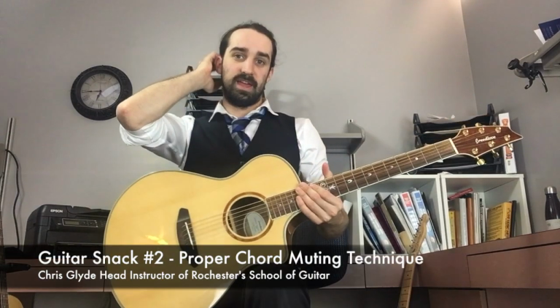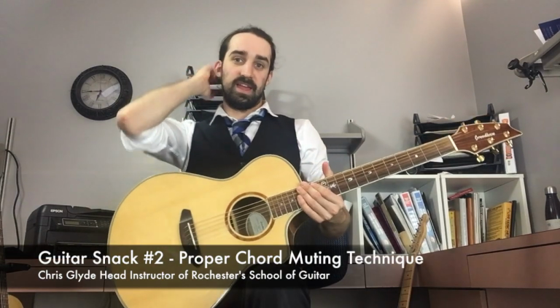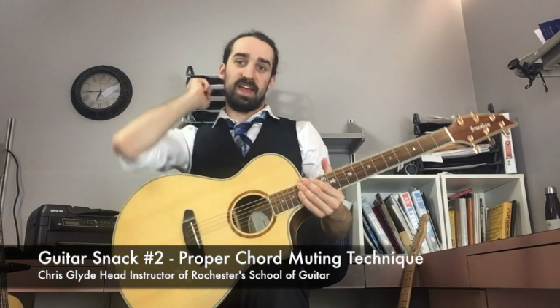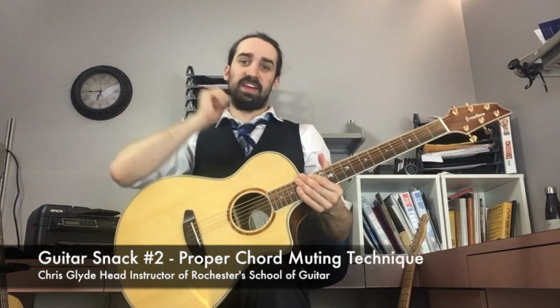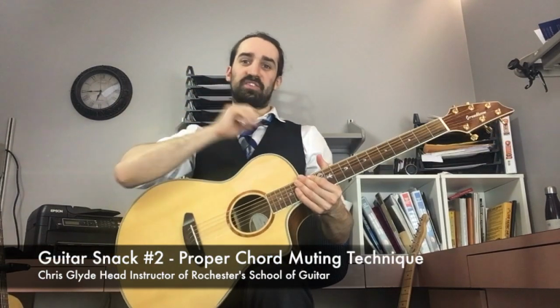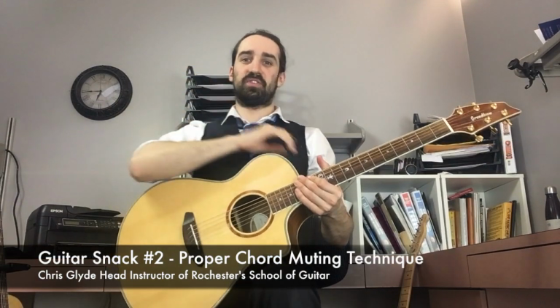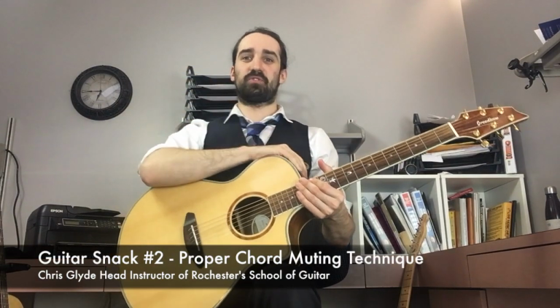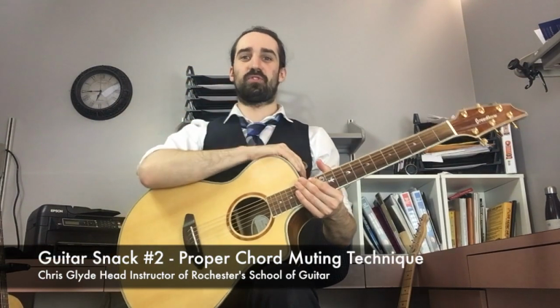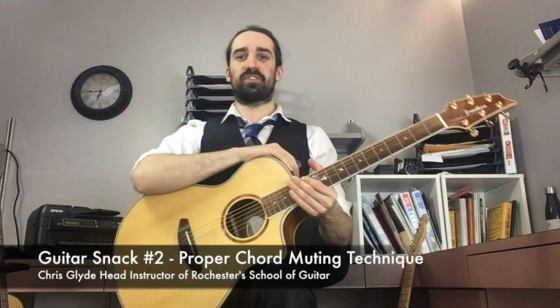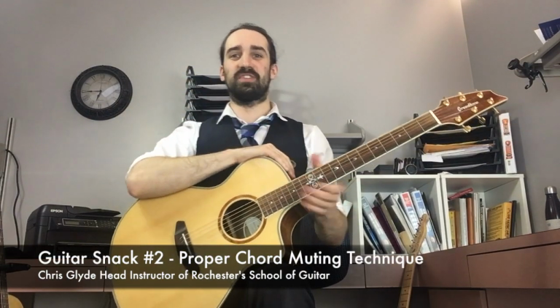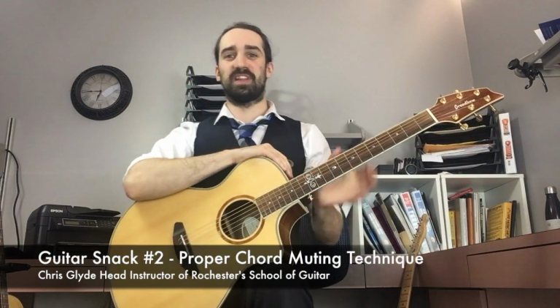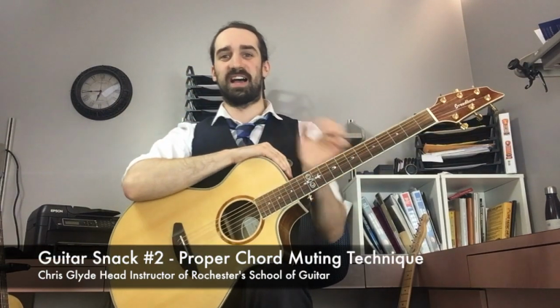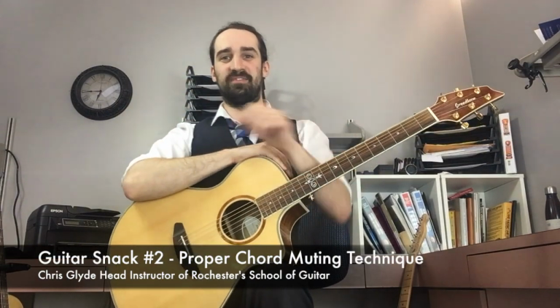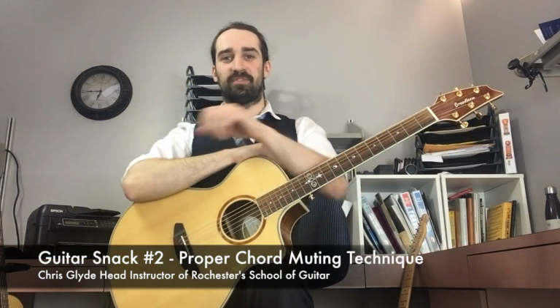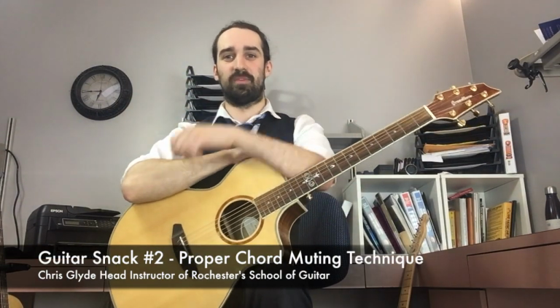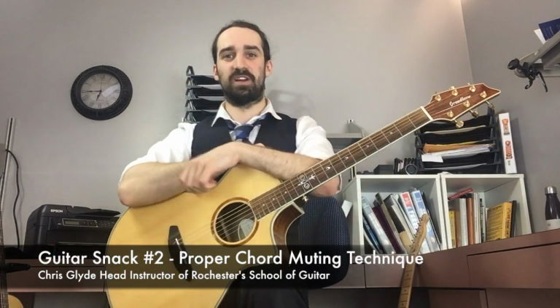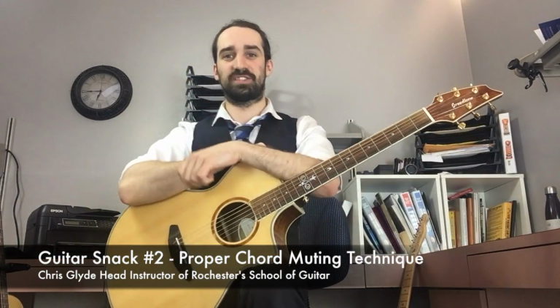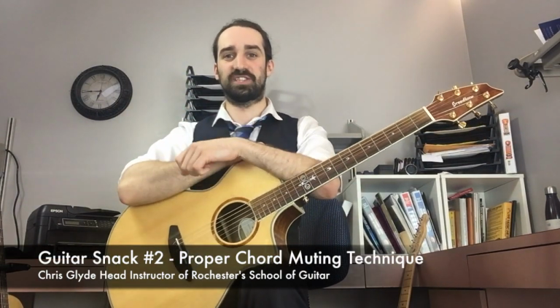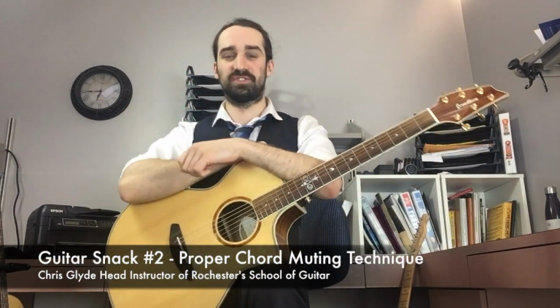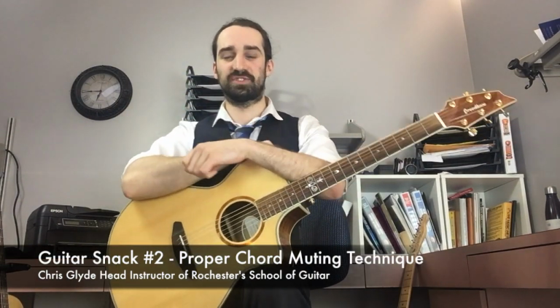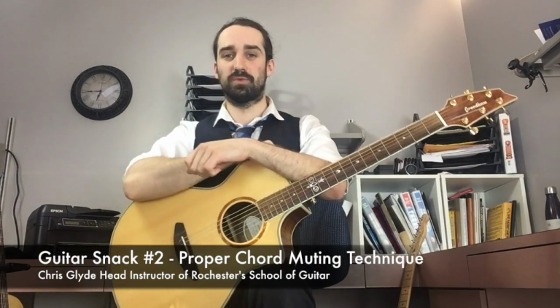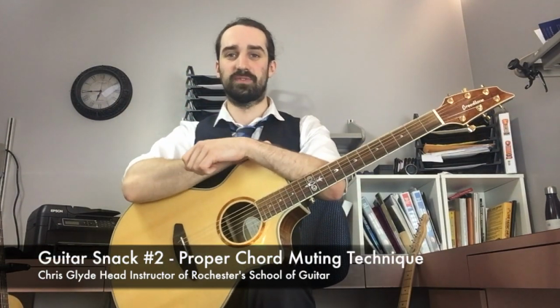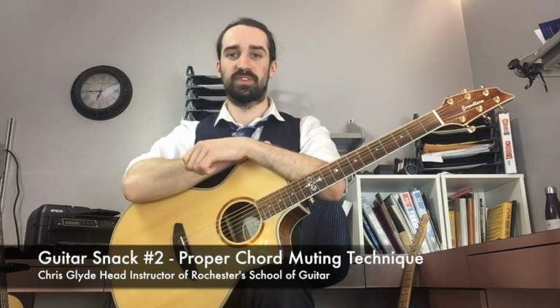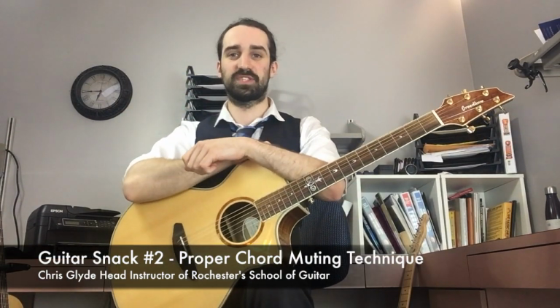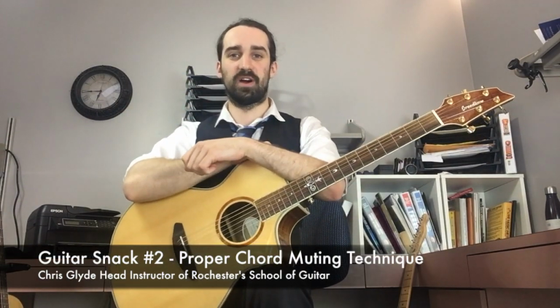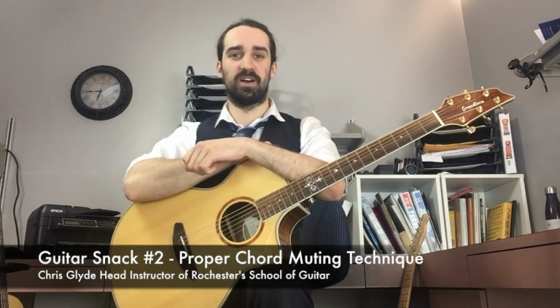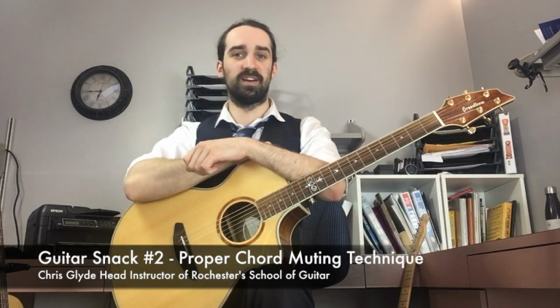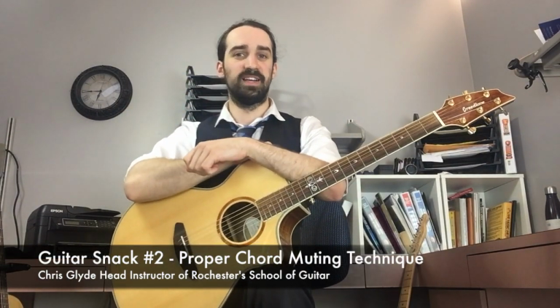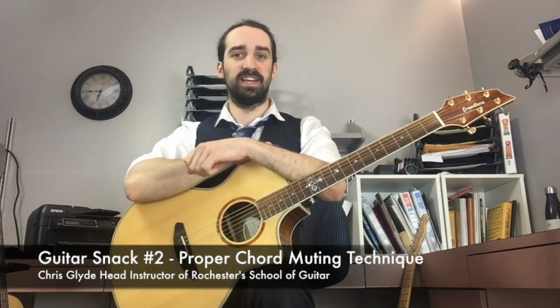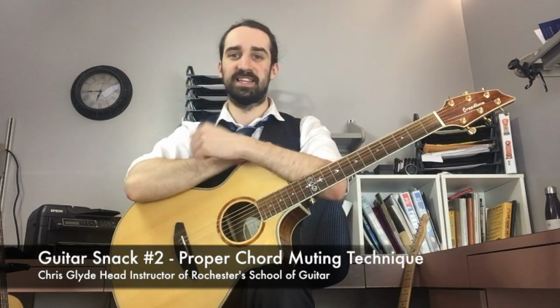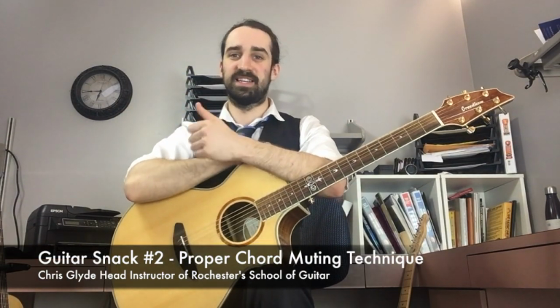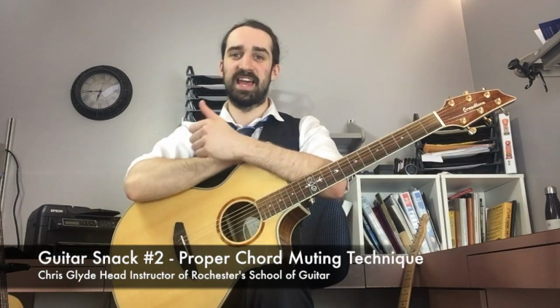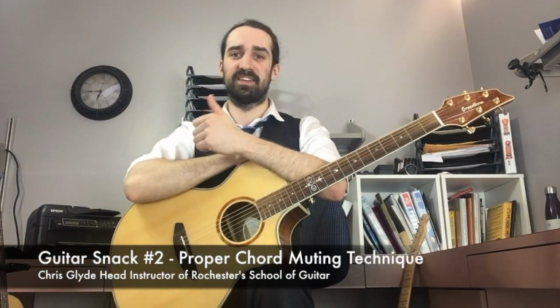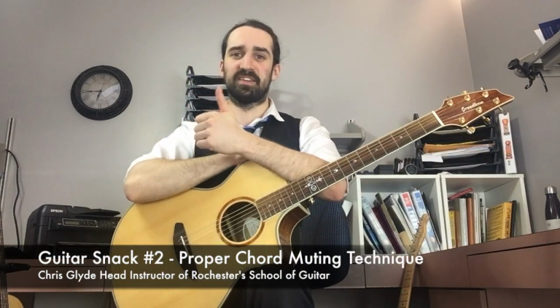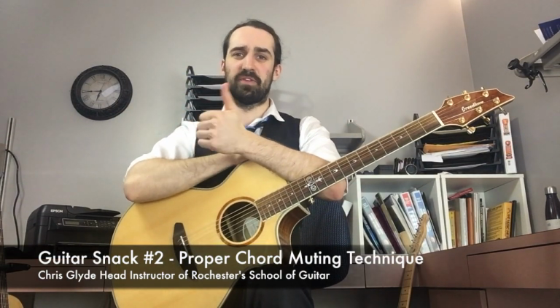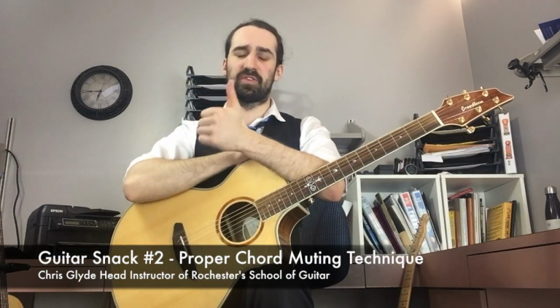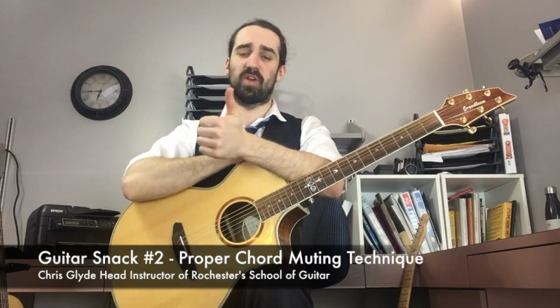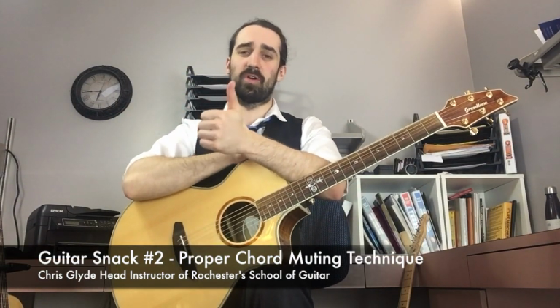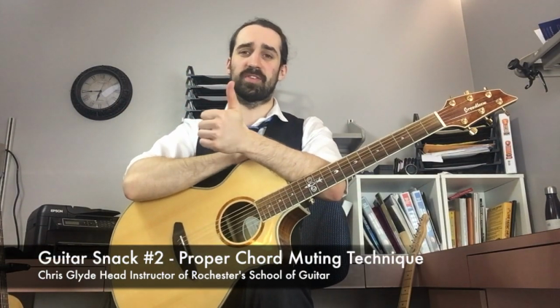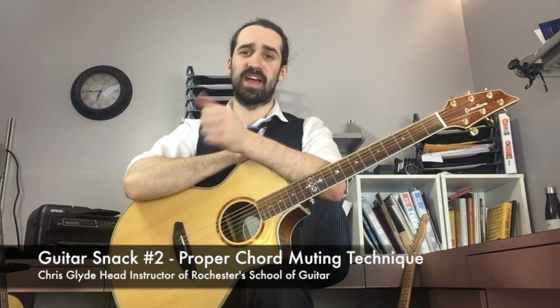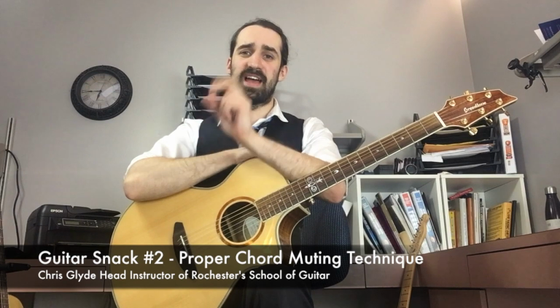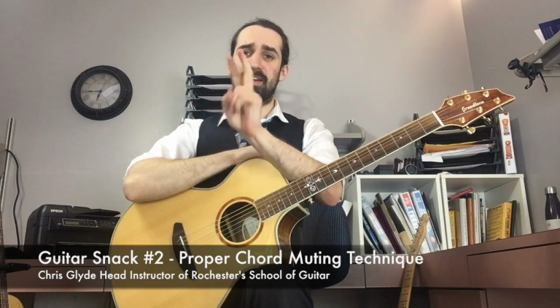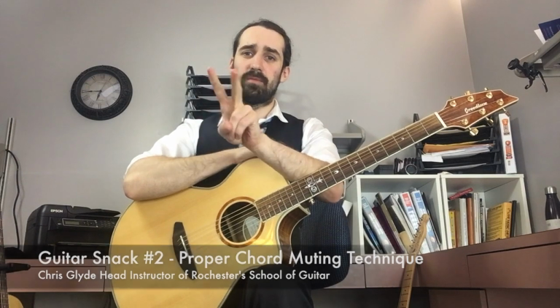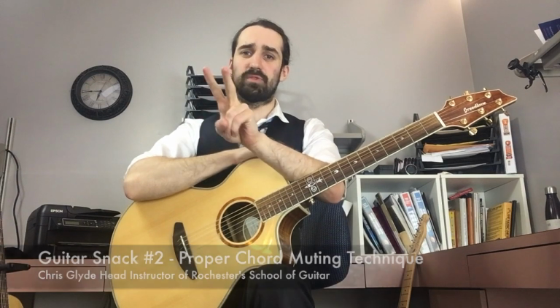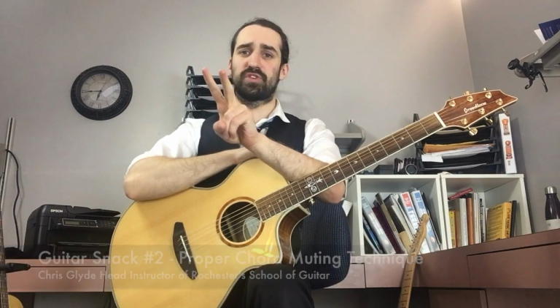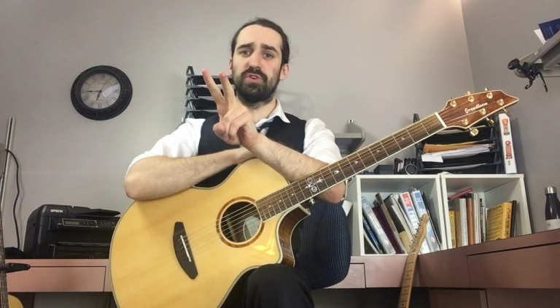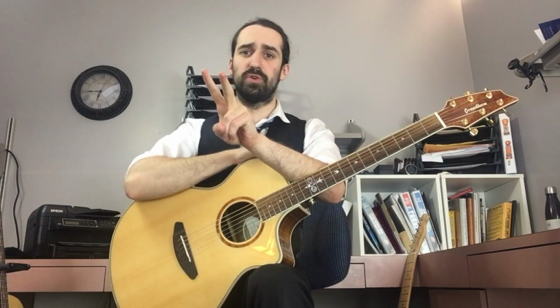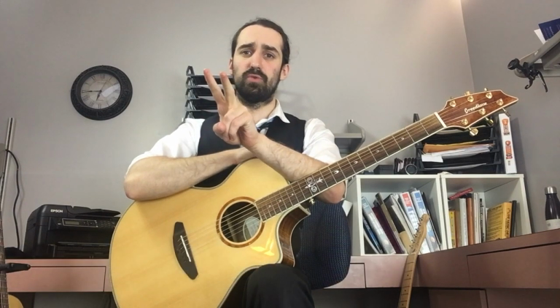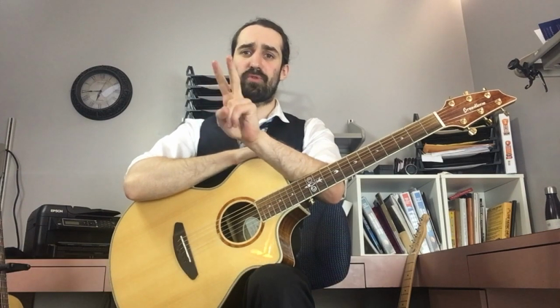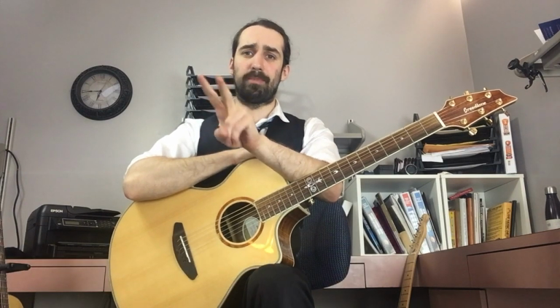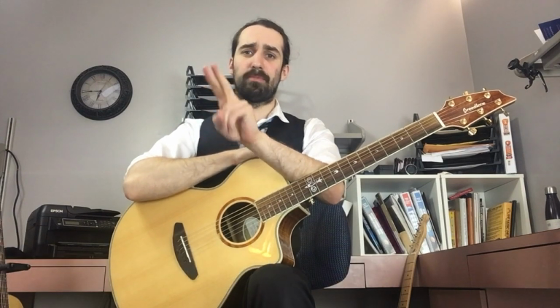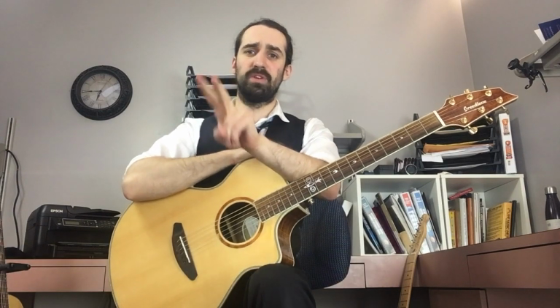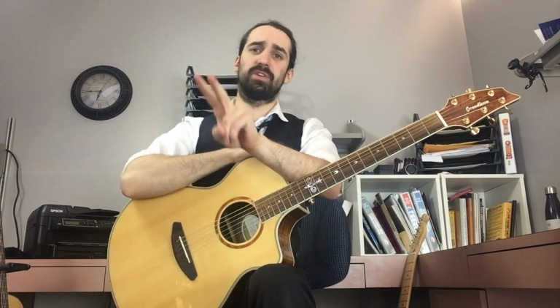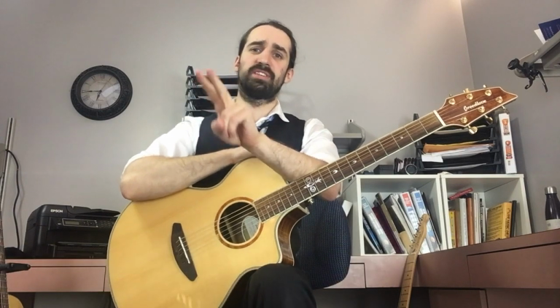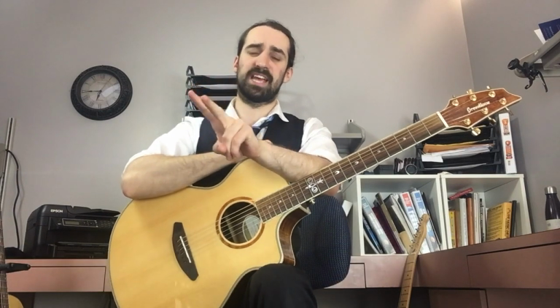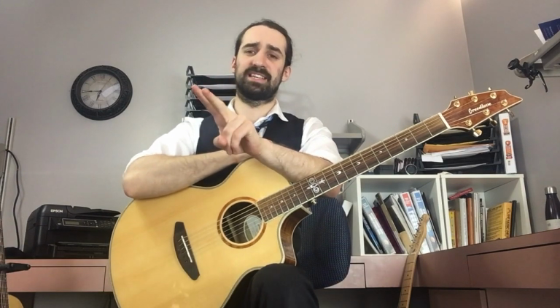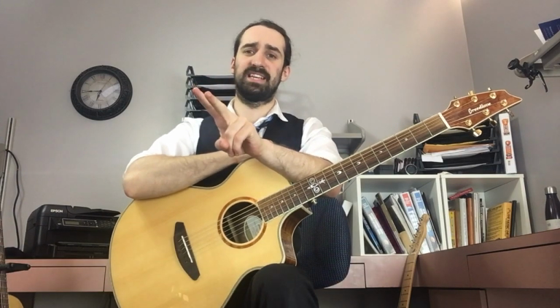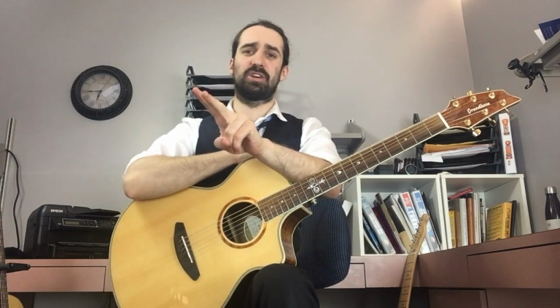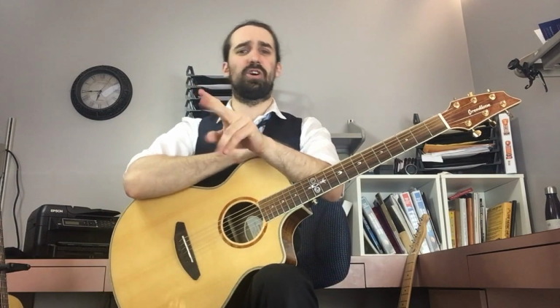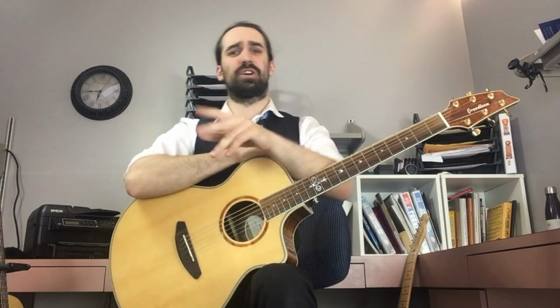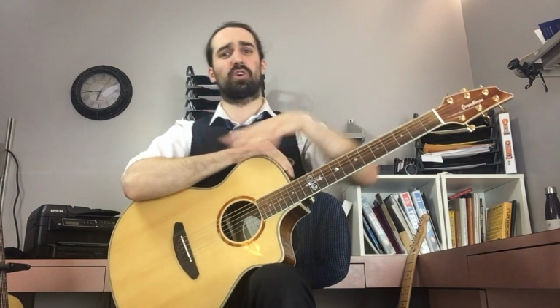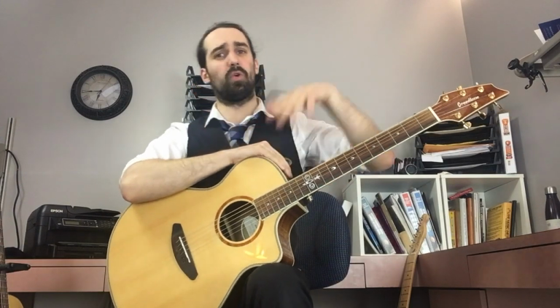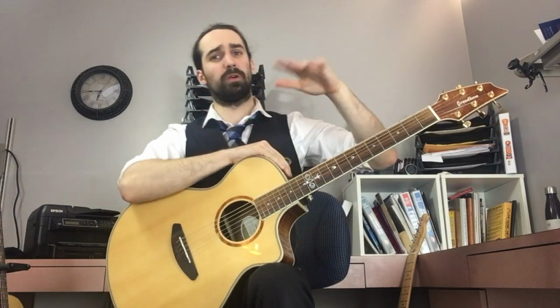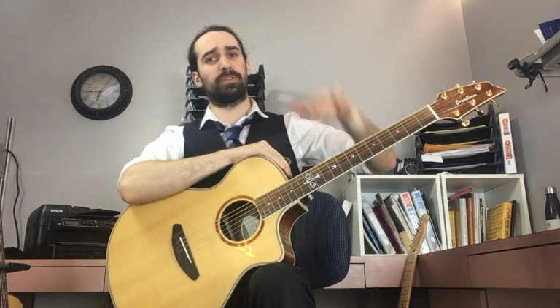Hey, this is Chris Glein from Rochester School of Guitar, and today is another guitar snack — number two: proper muting technique on chords.